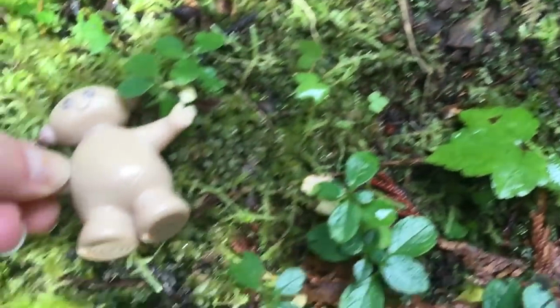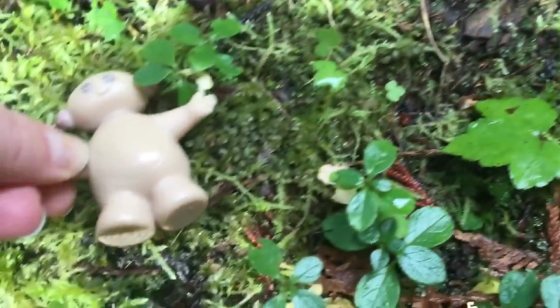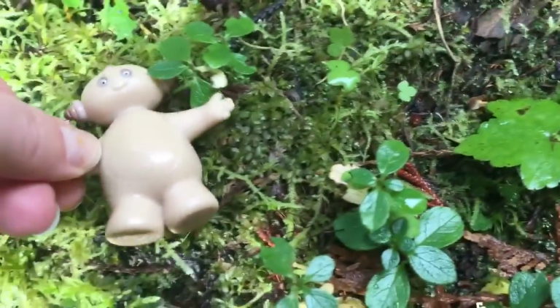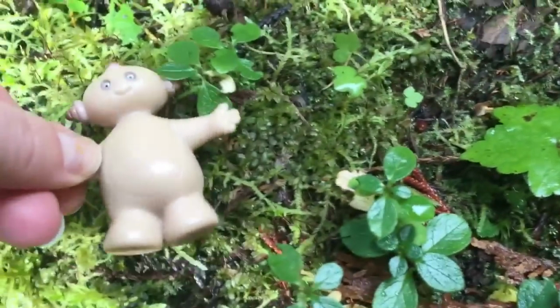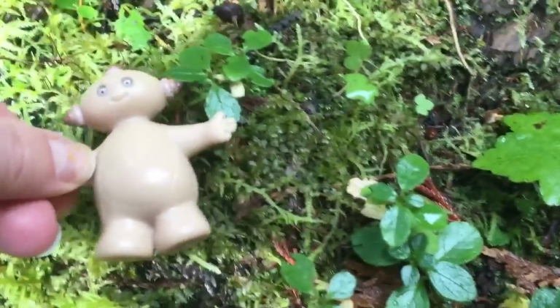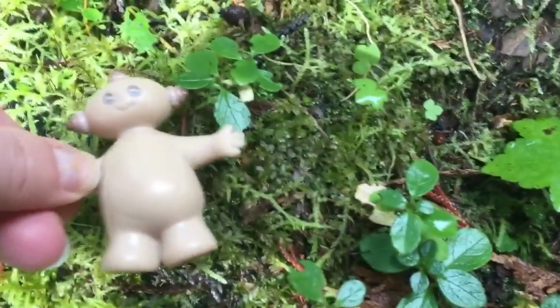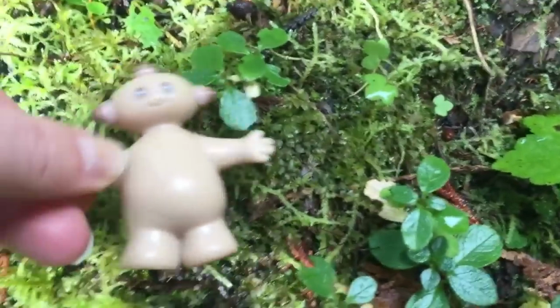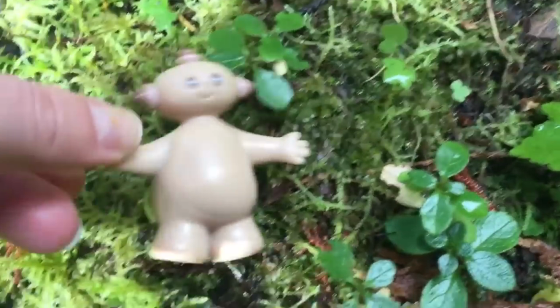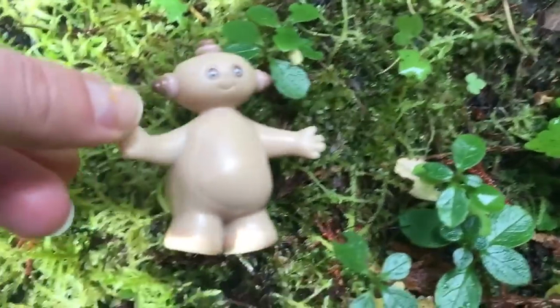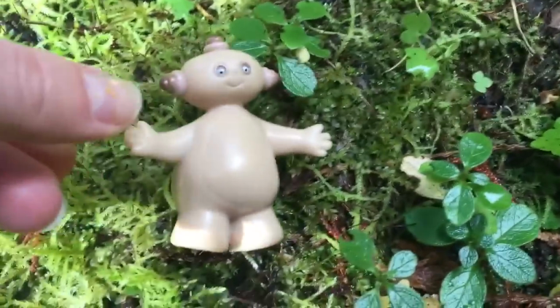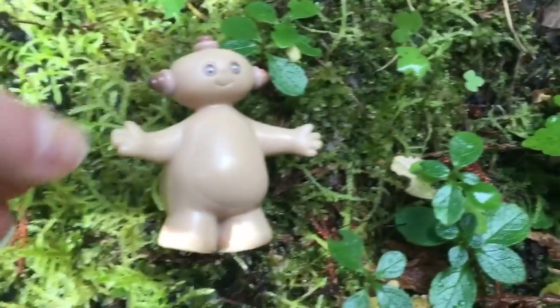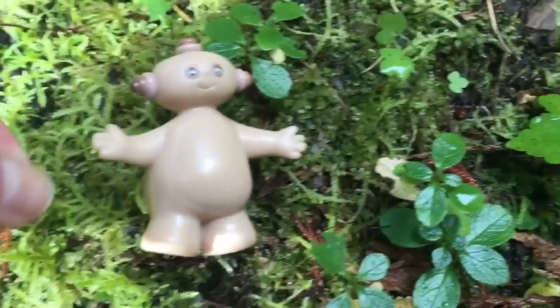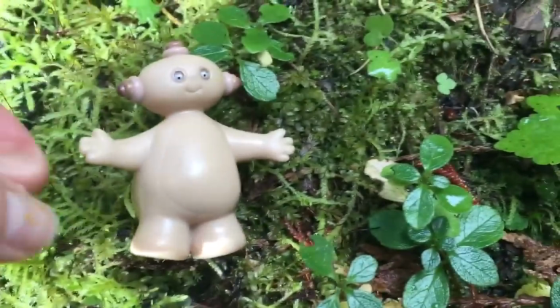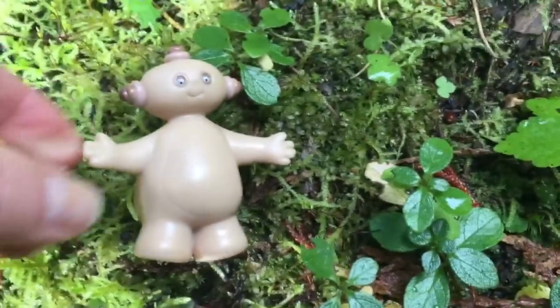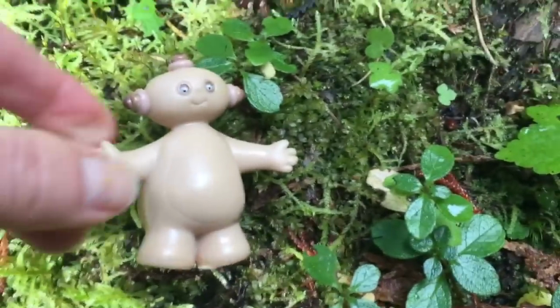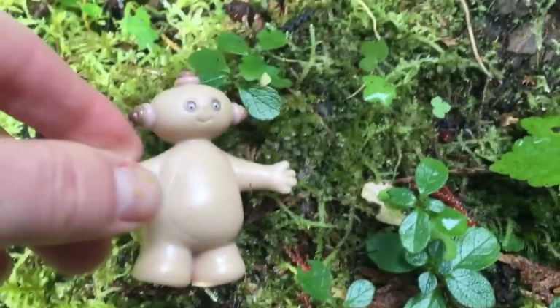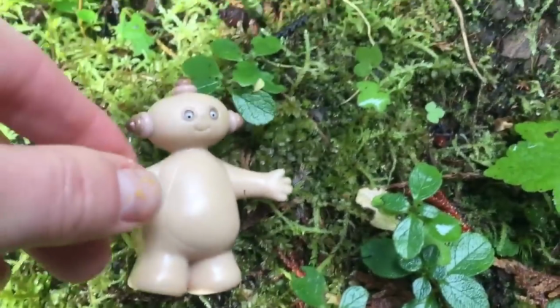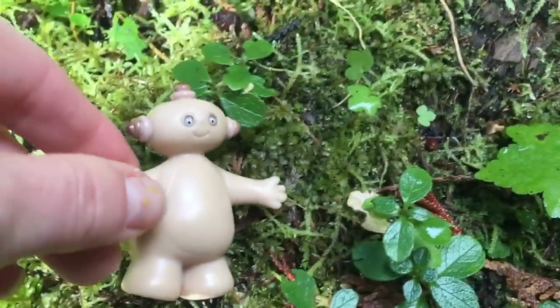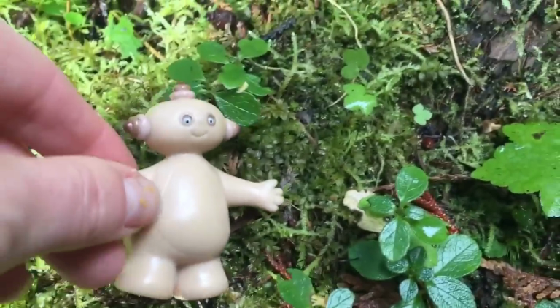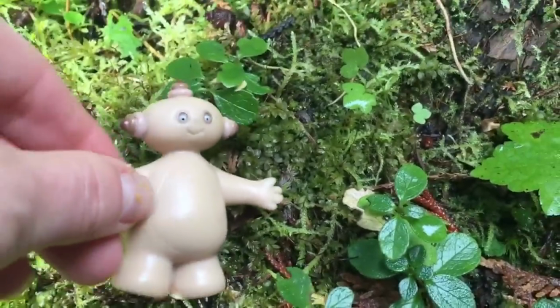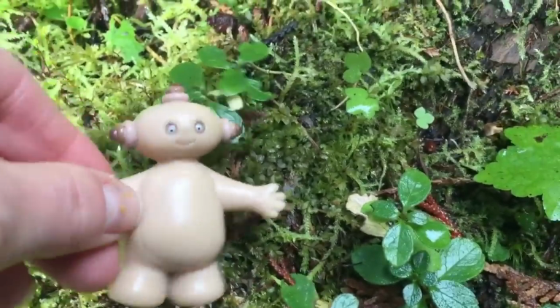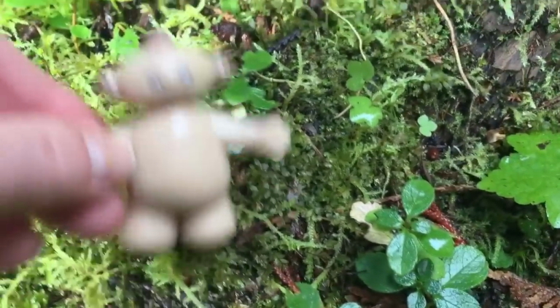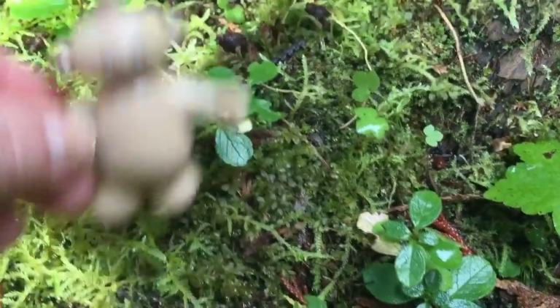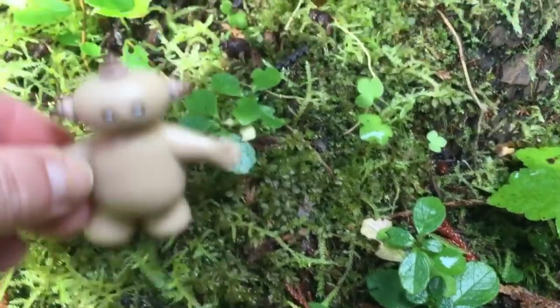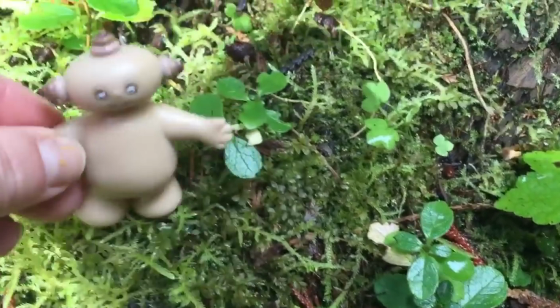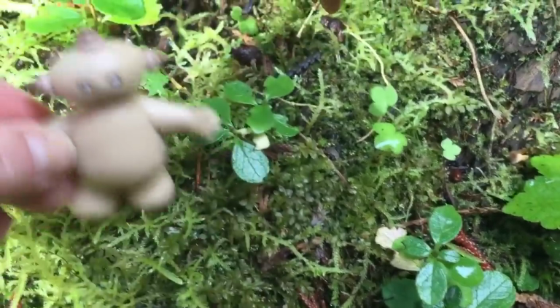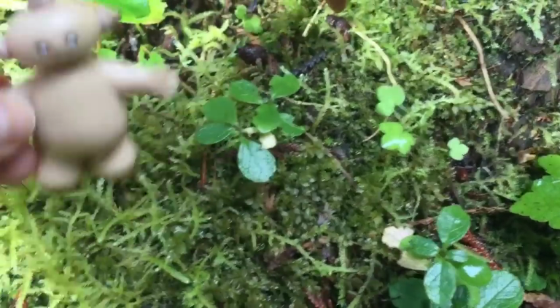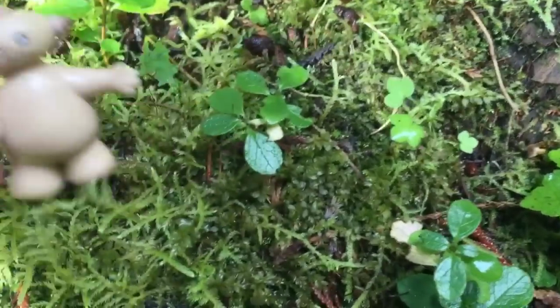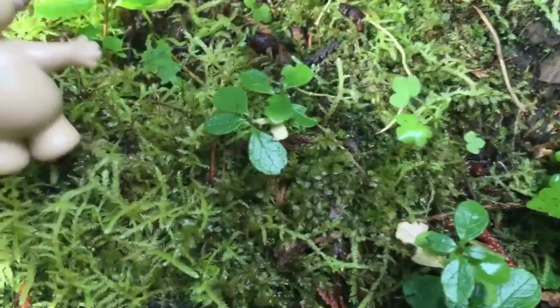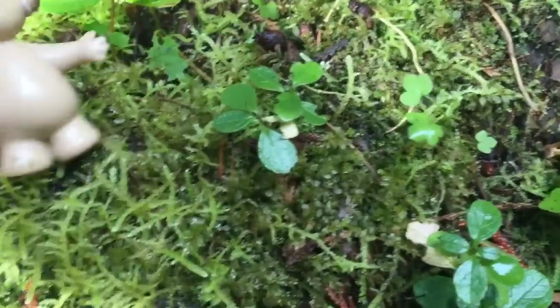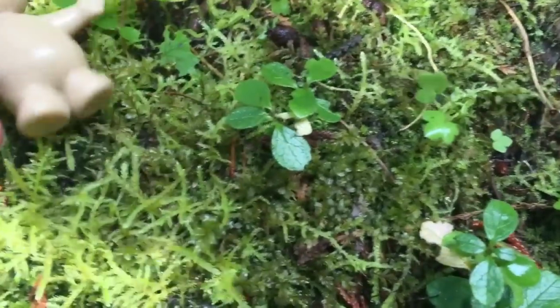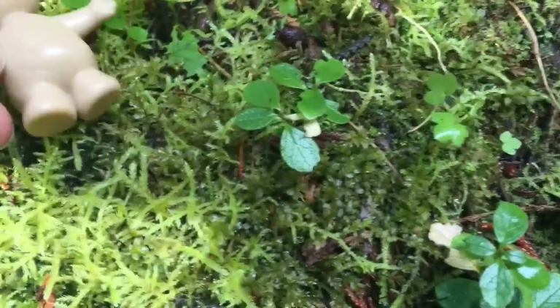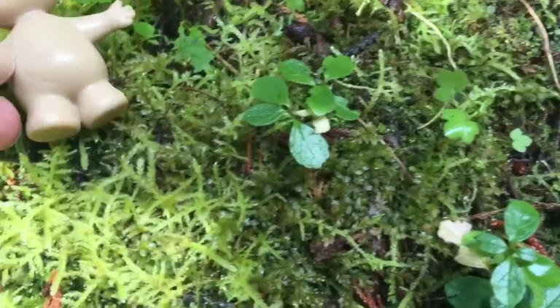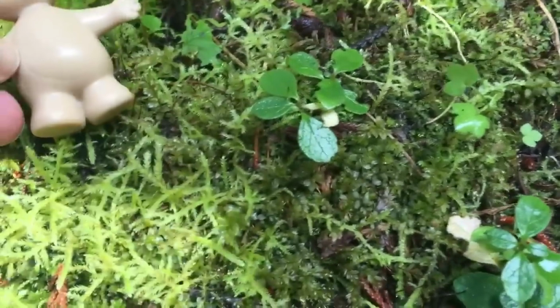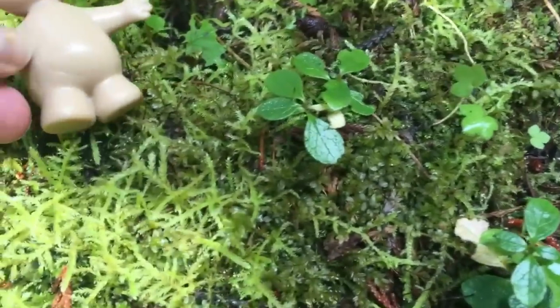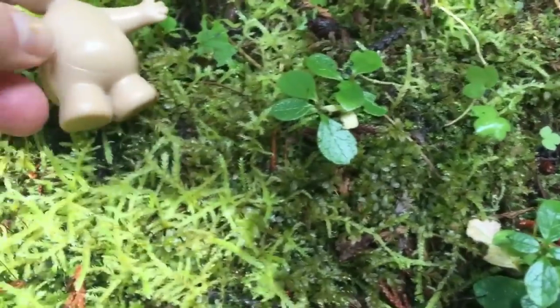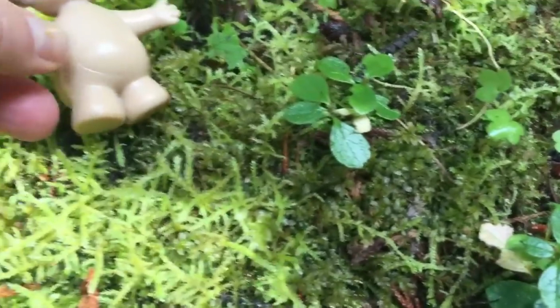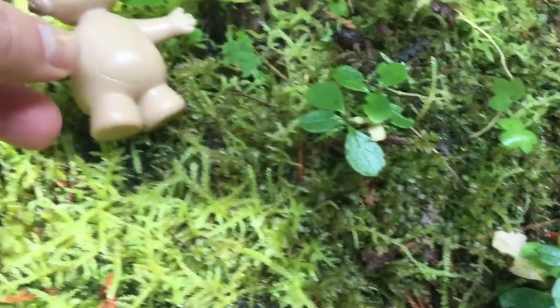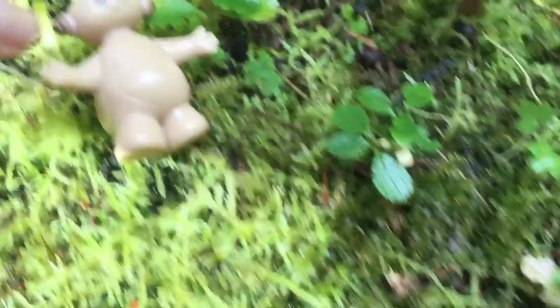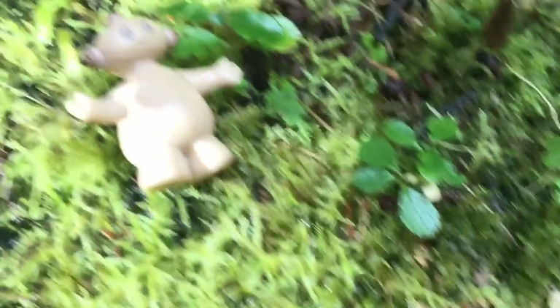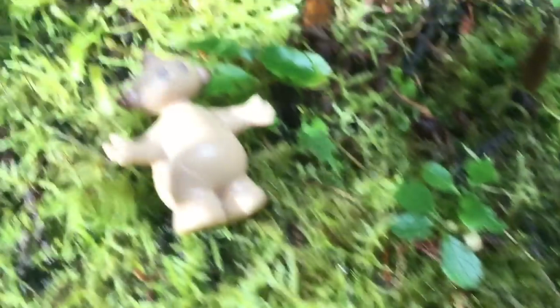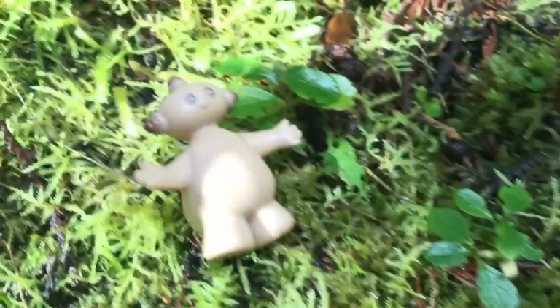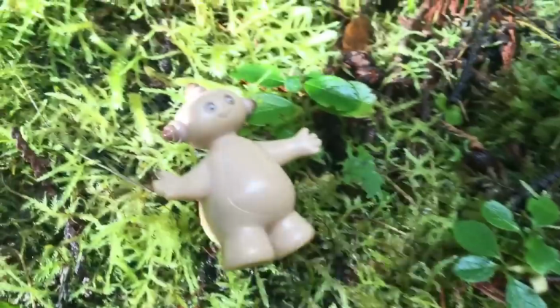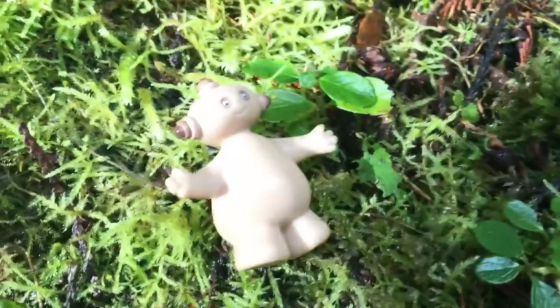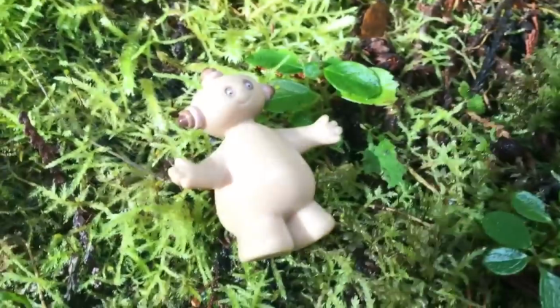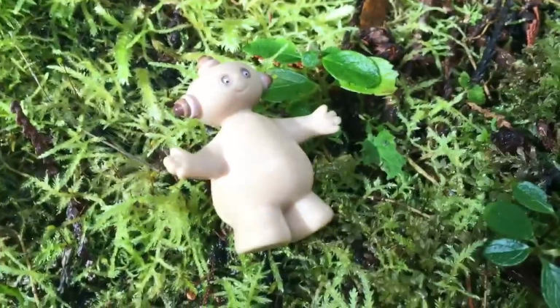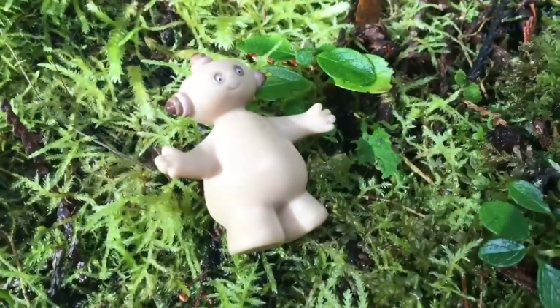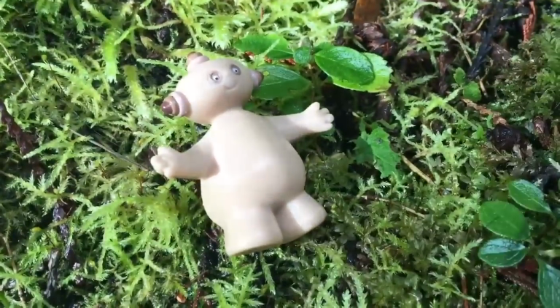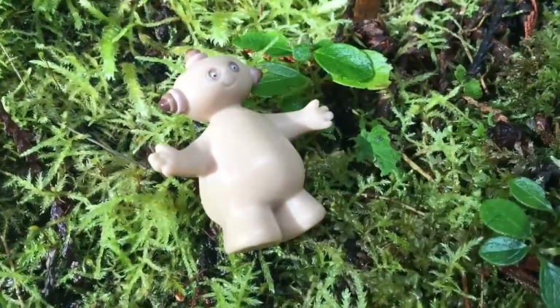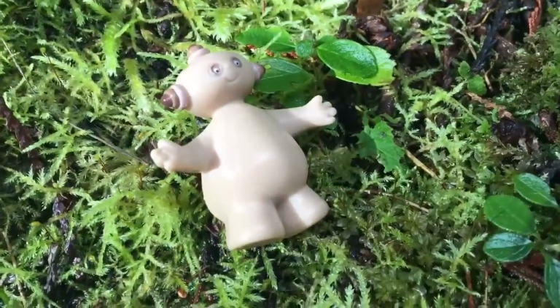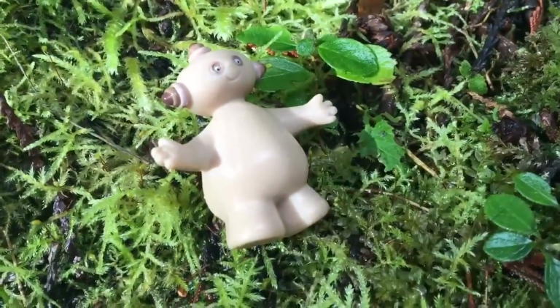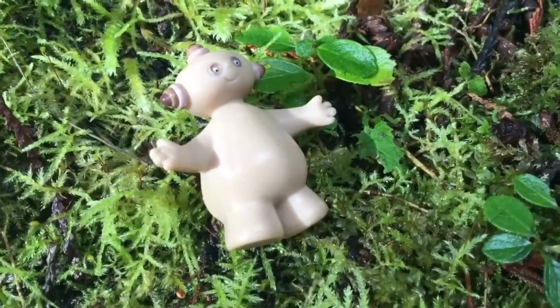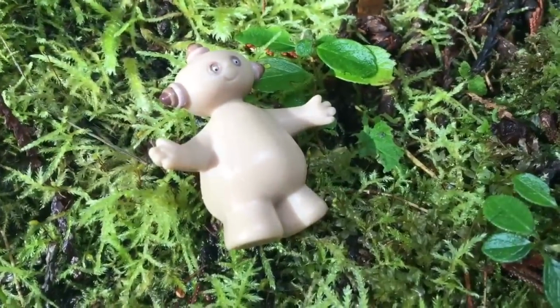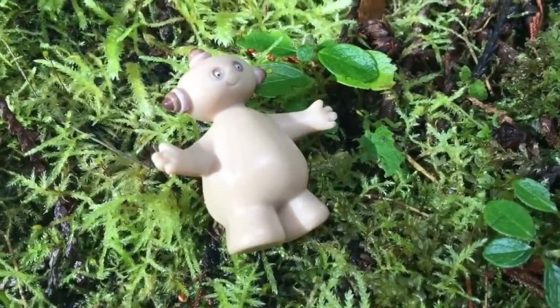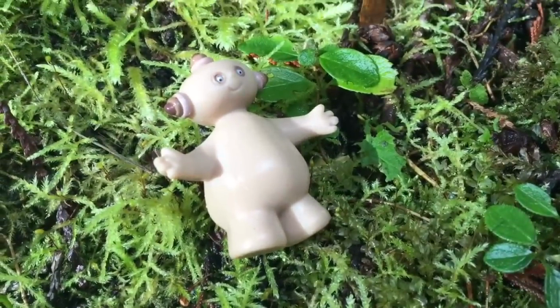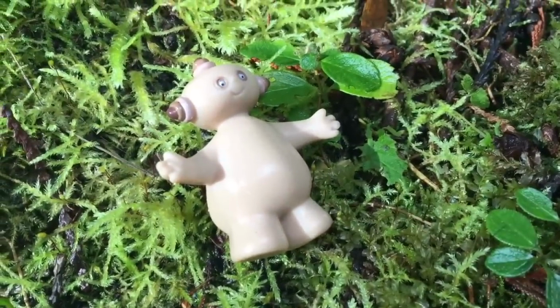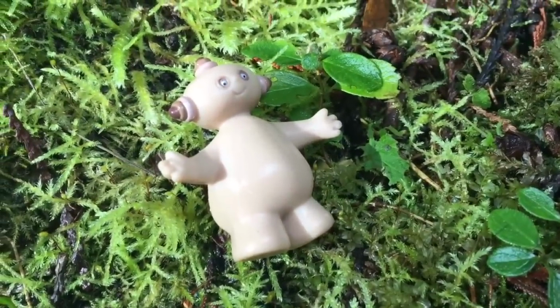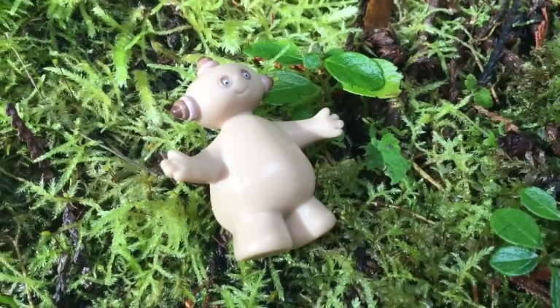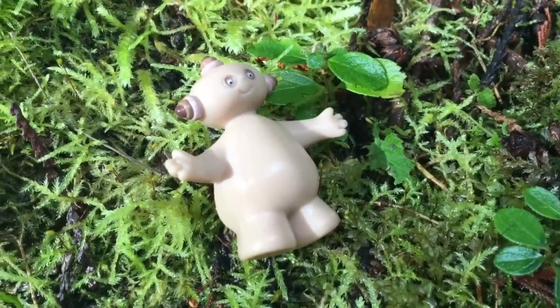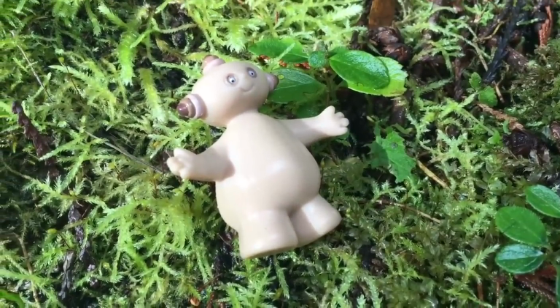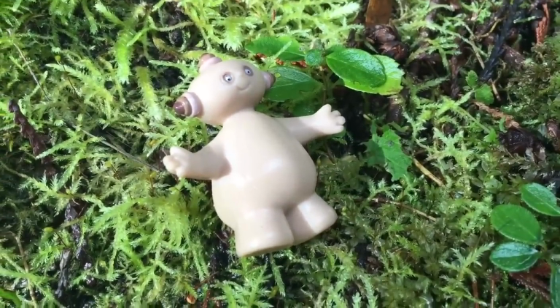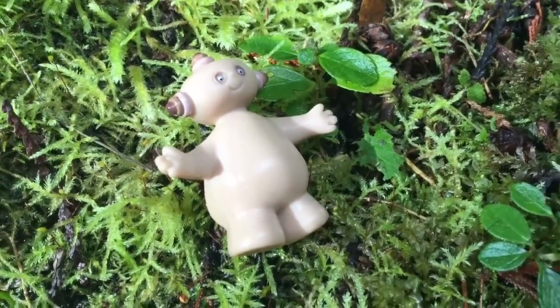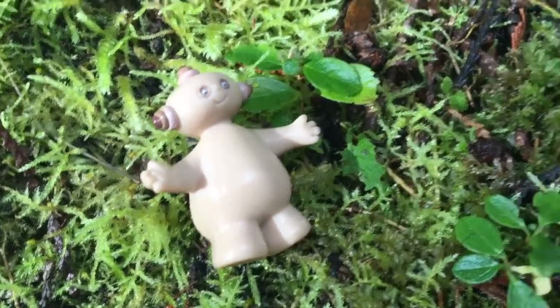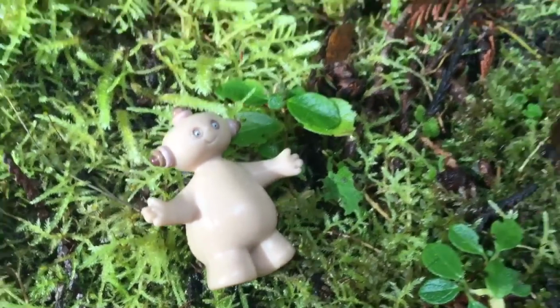Makapaka, are you lying on the soft moss? It's kind of like a bed. Silly Makapaka.